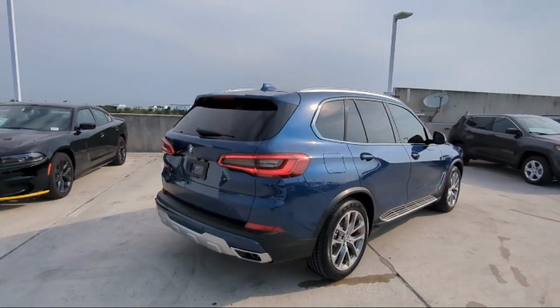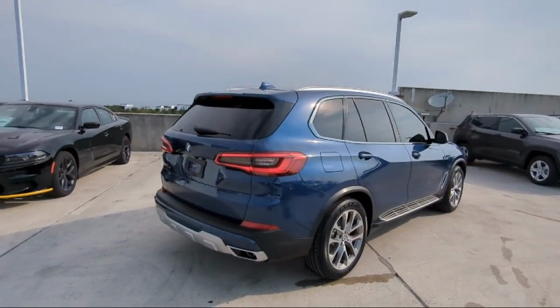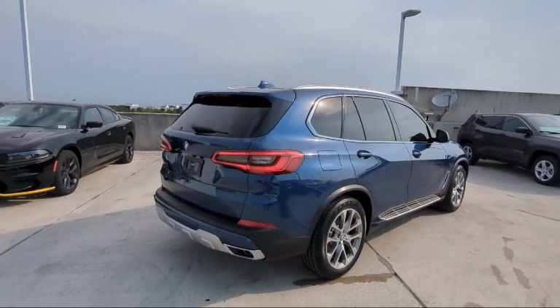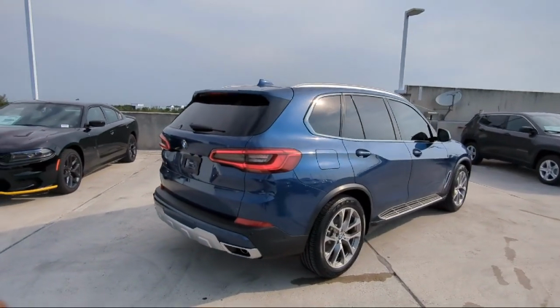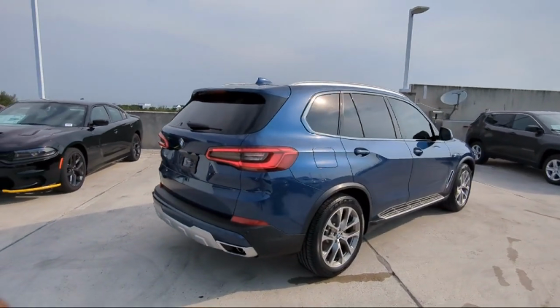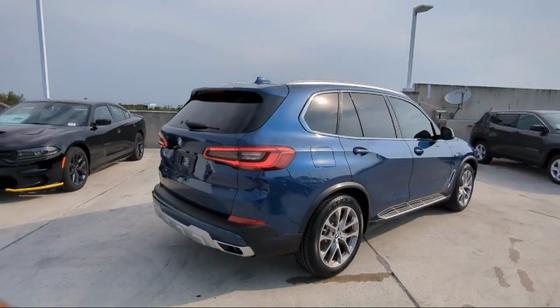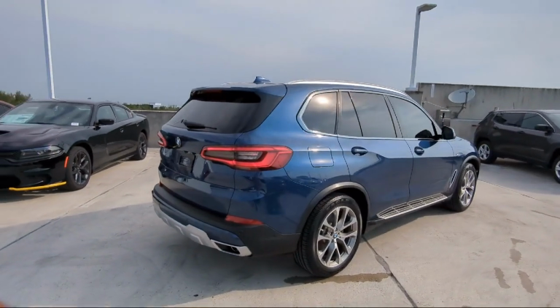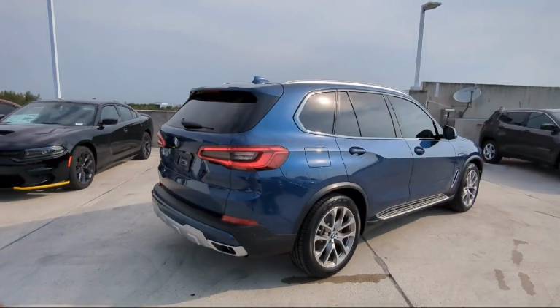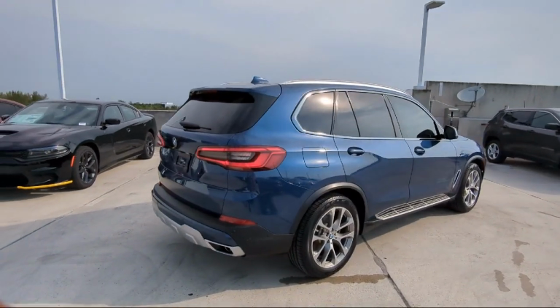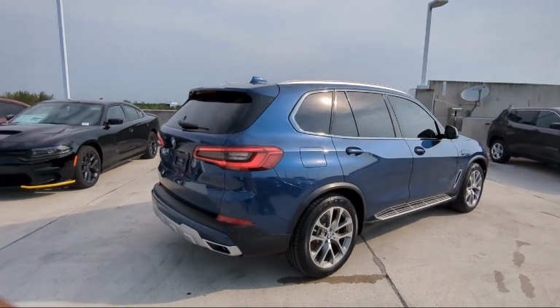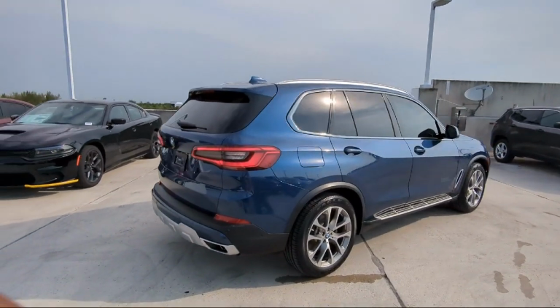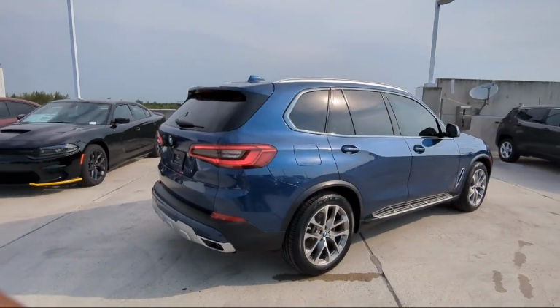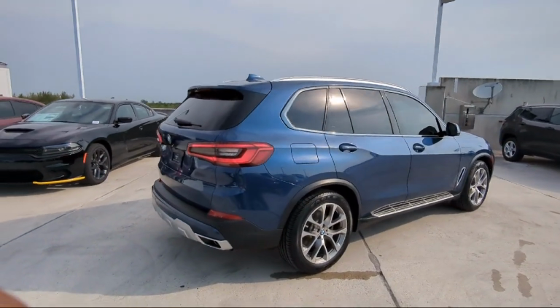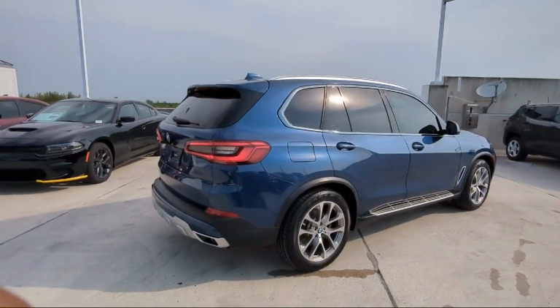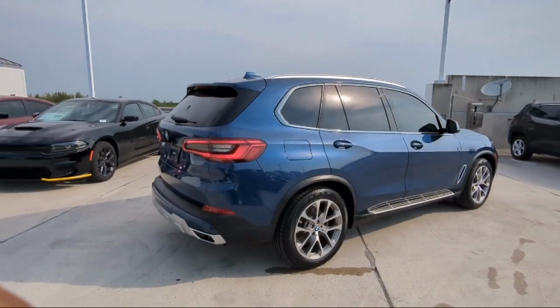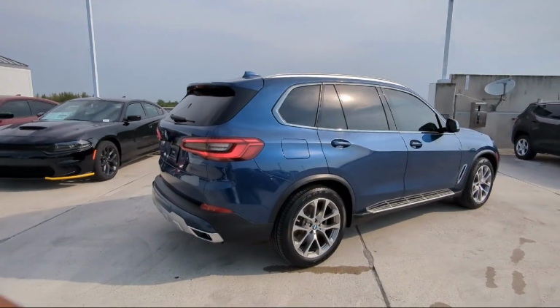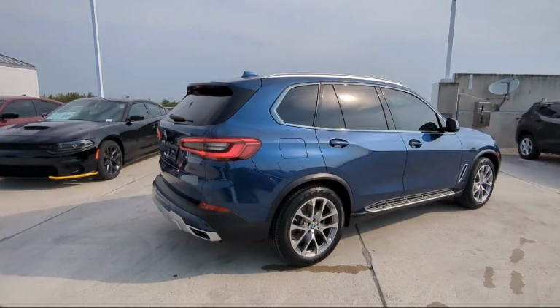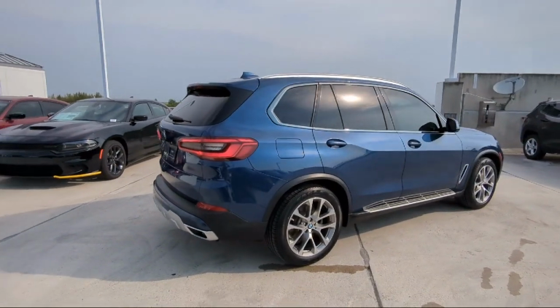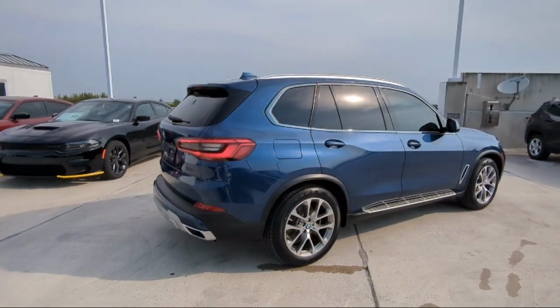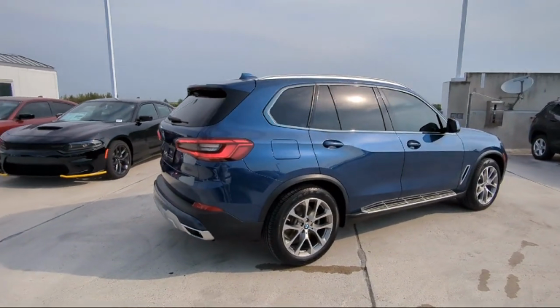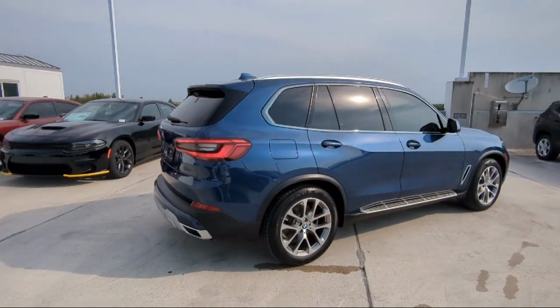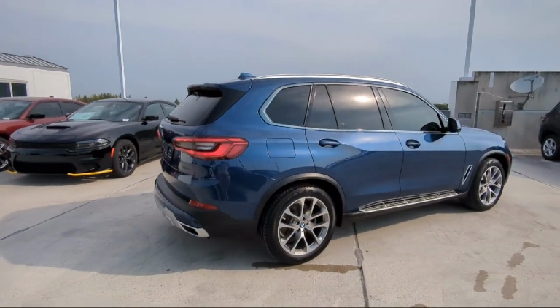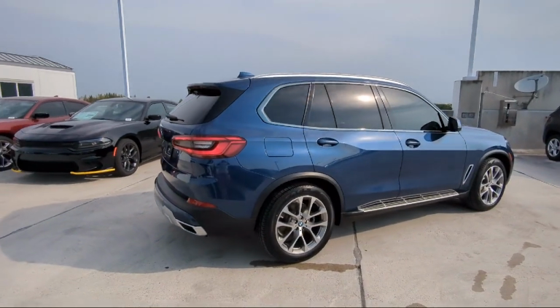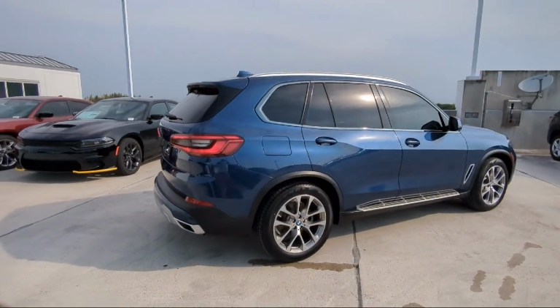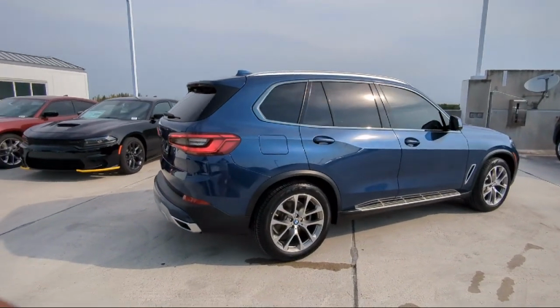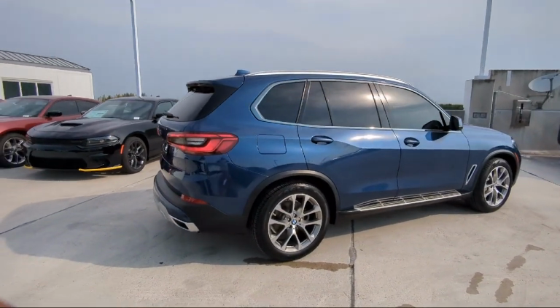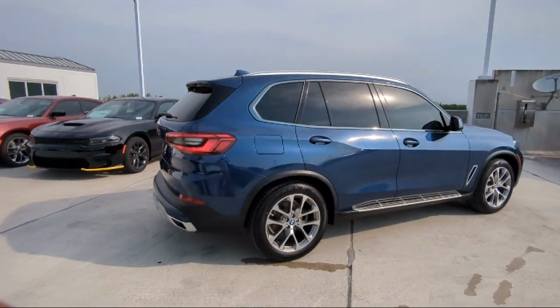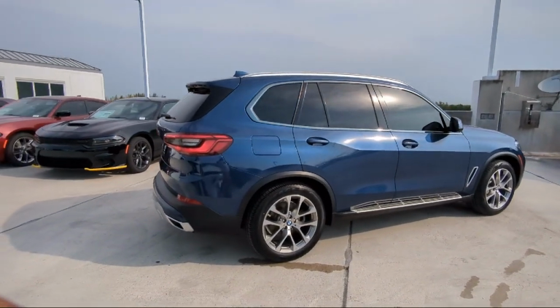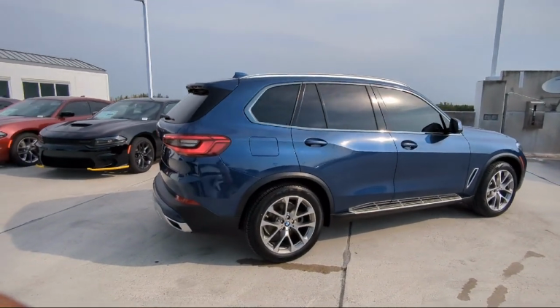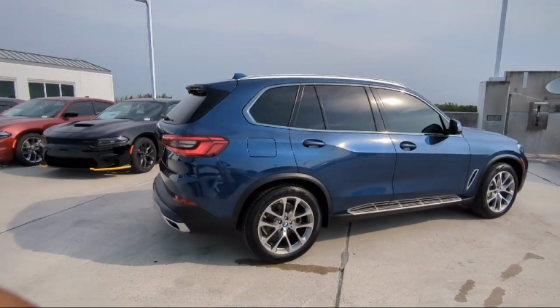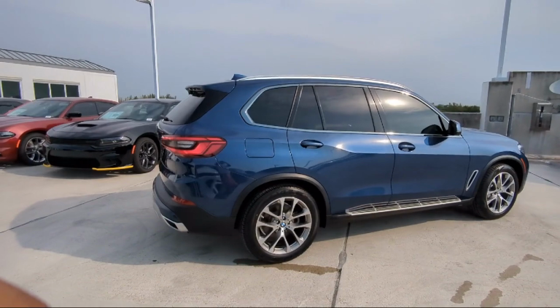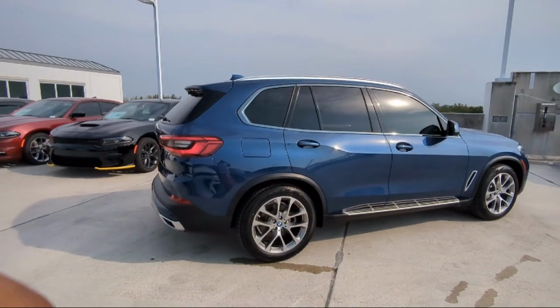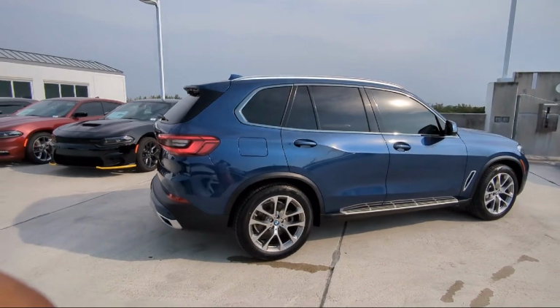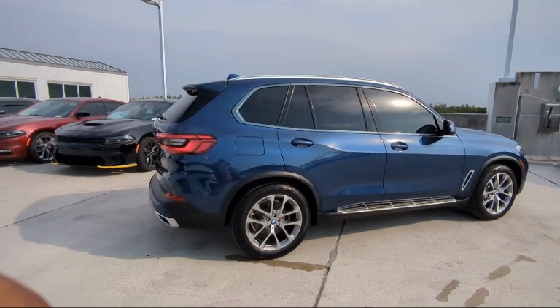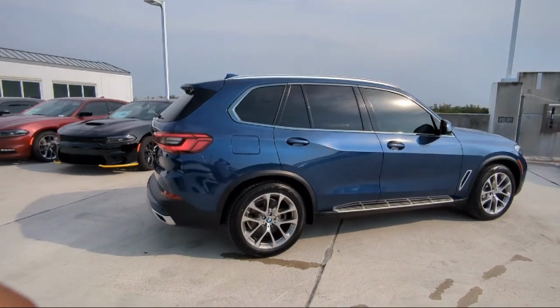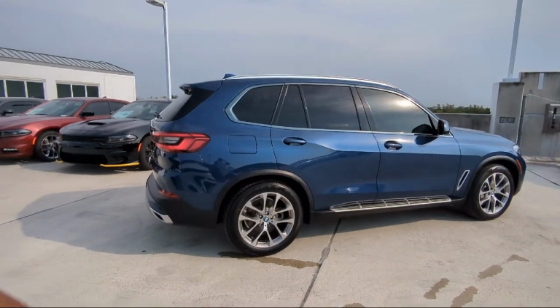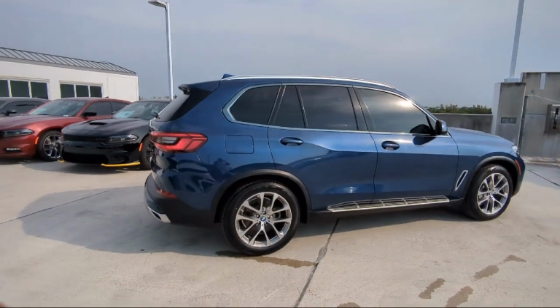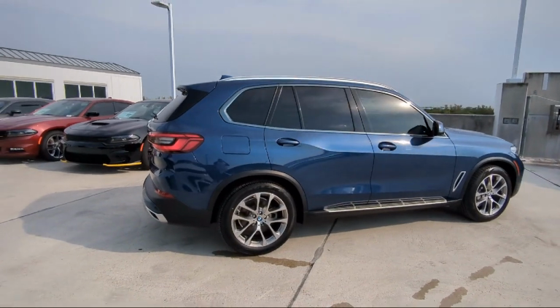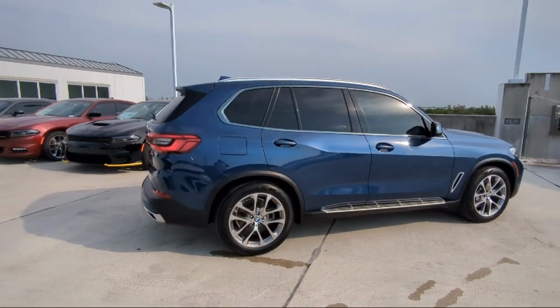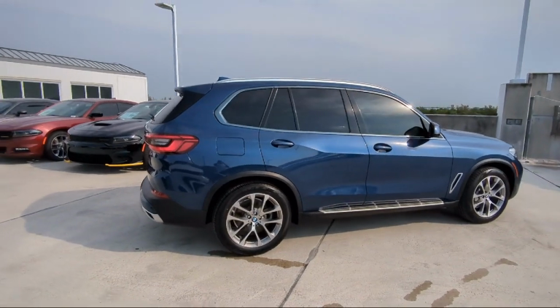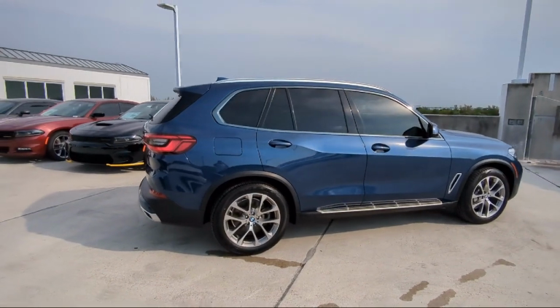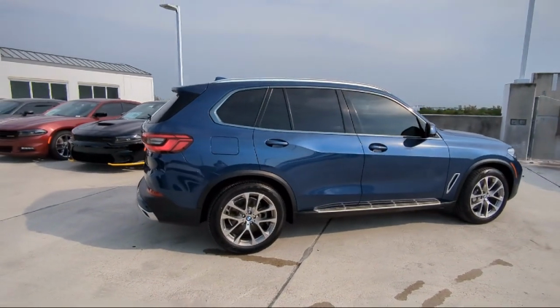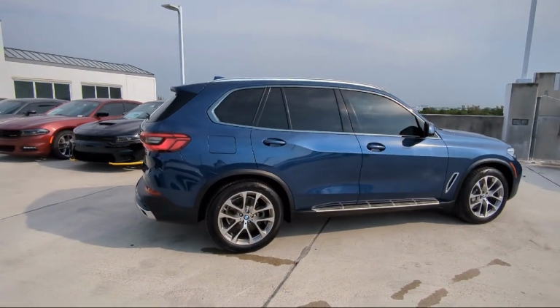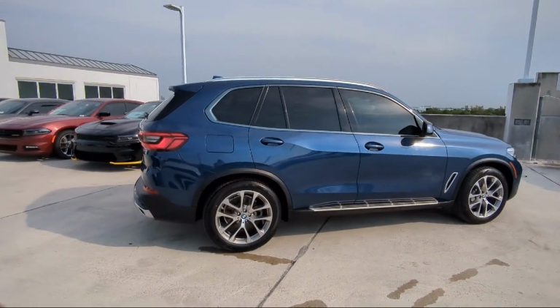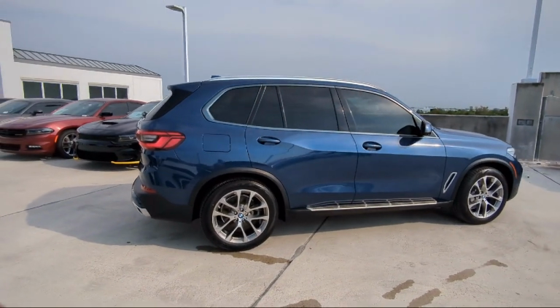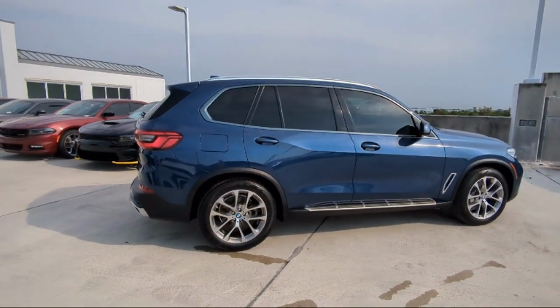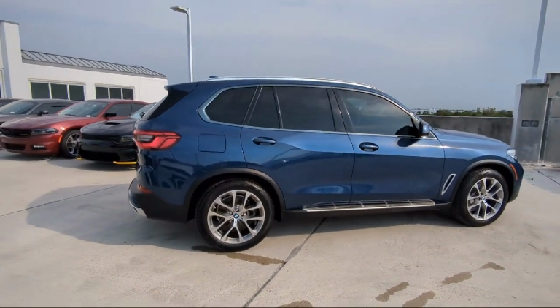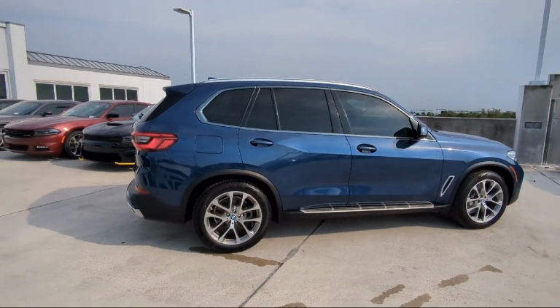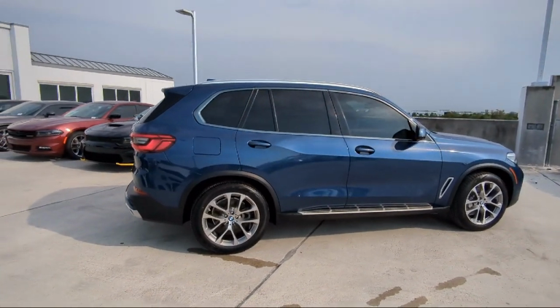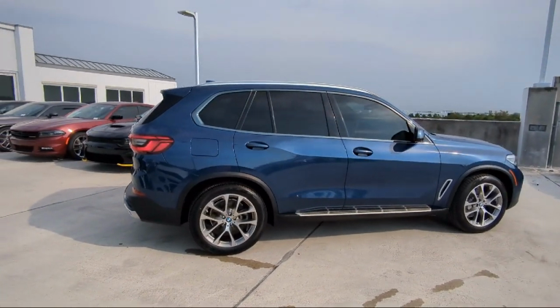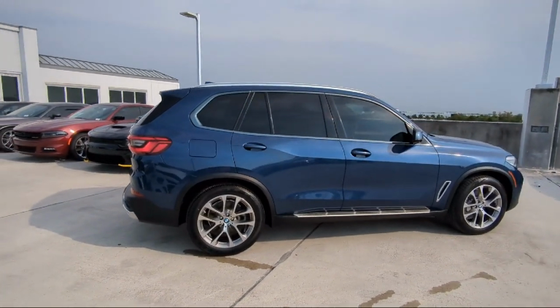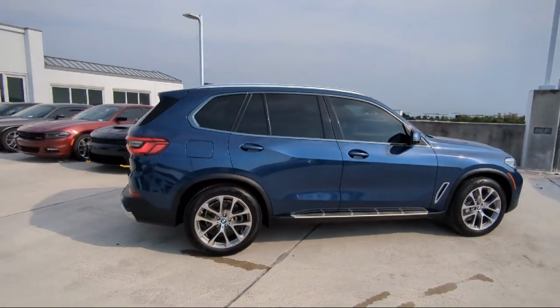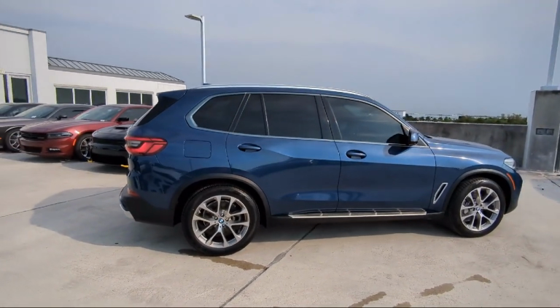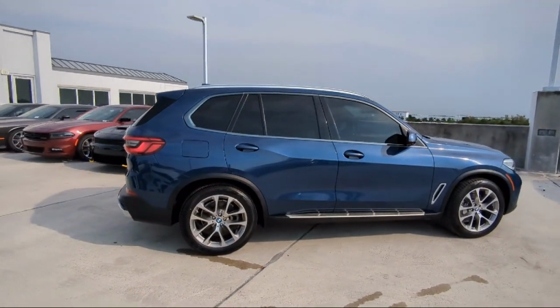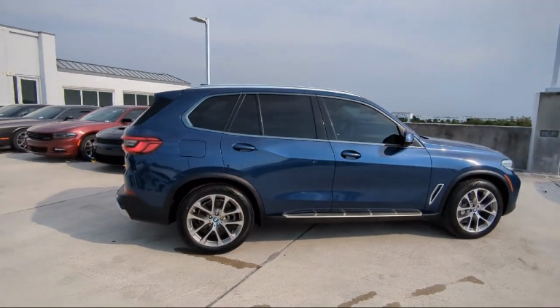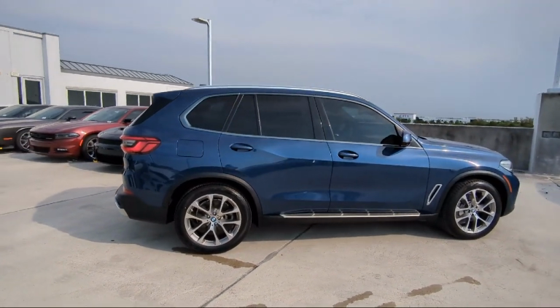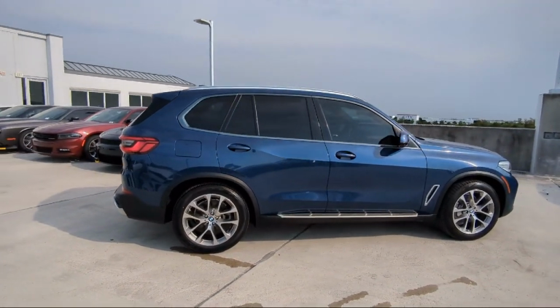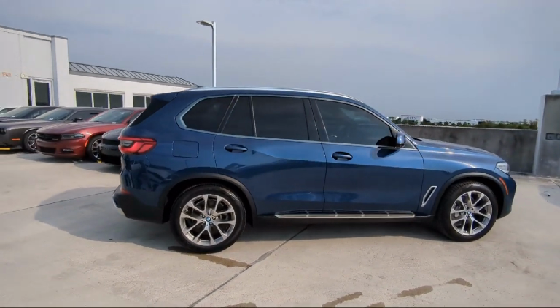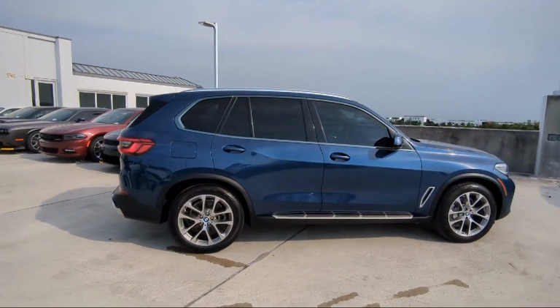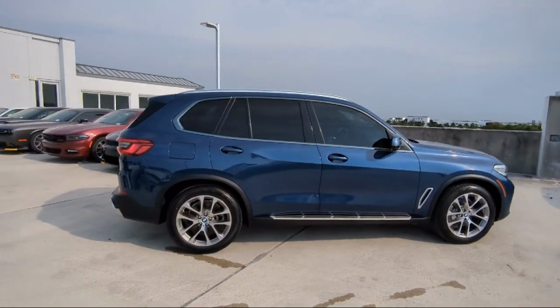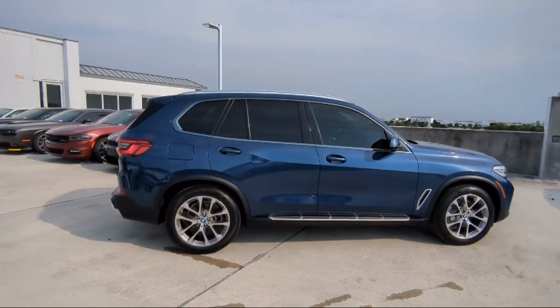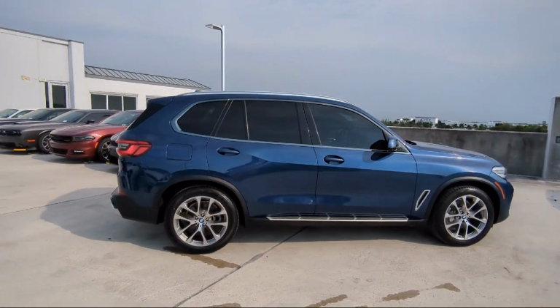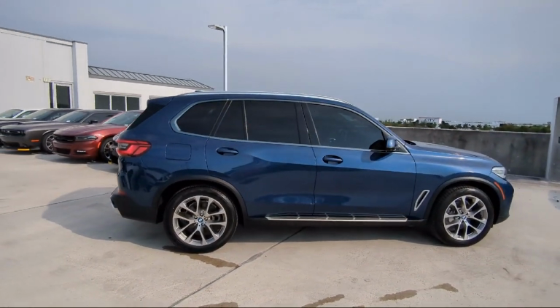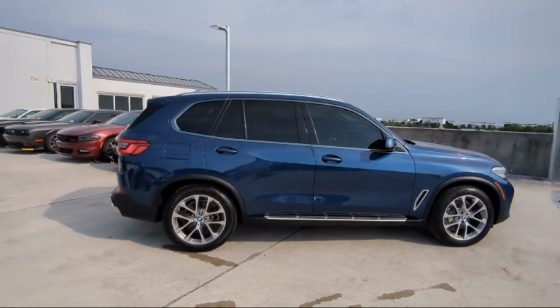Garage Door Transmitter, Roof Rack, Wood Console Insert, and has less than 40,000 miles on the odometer.